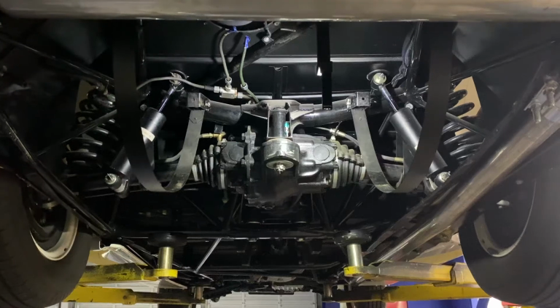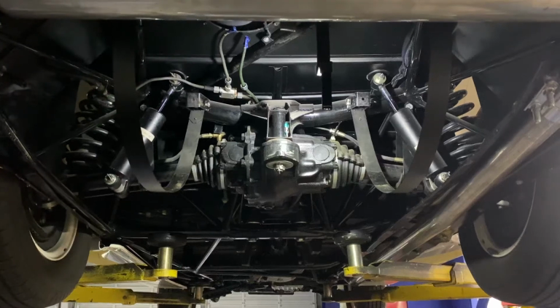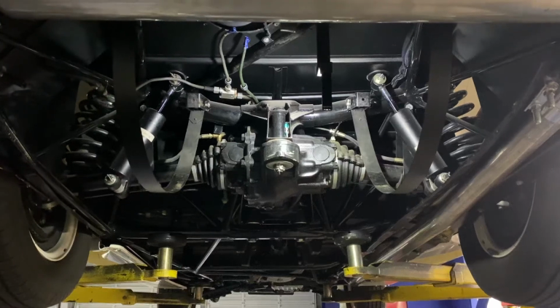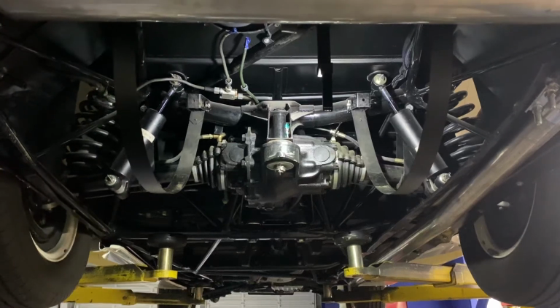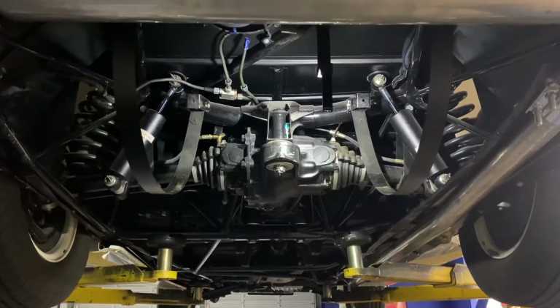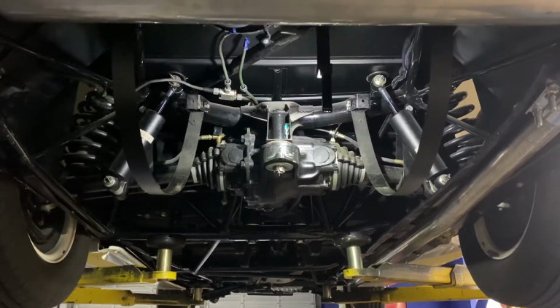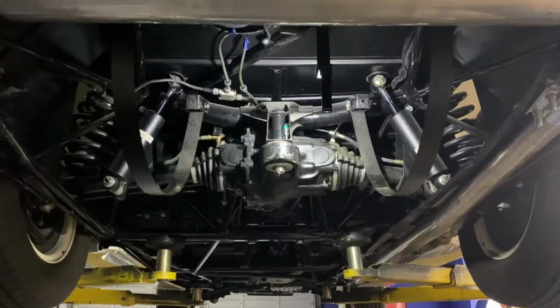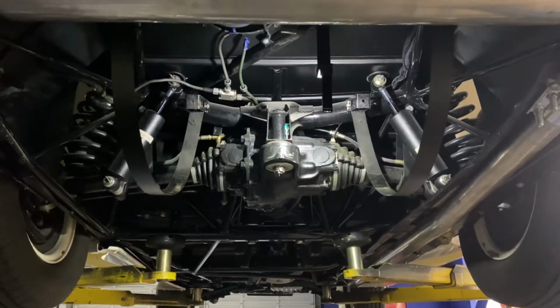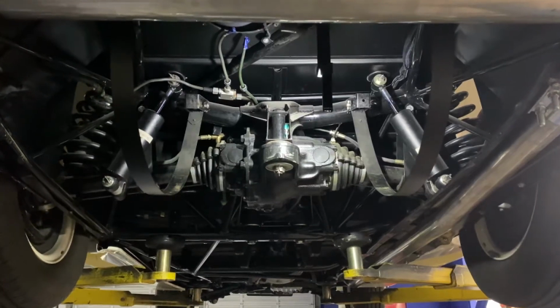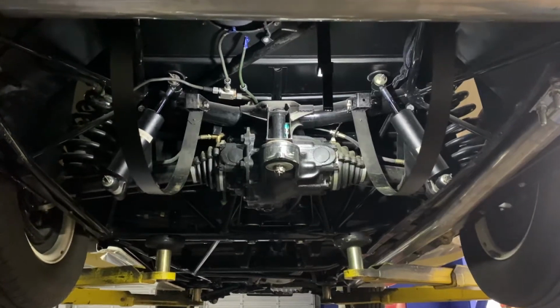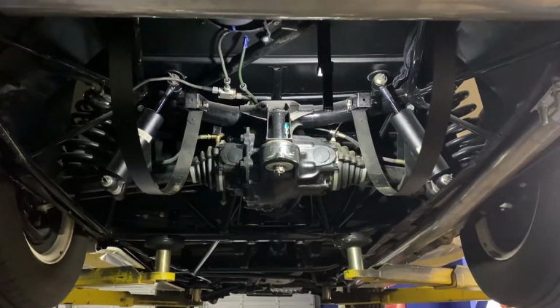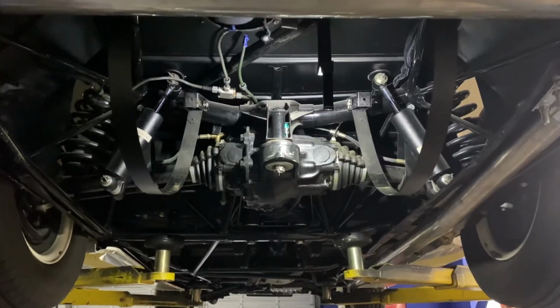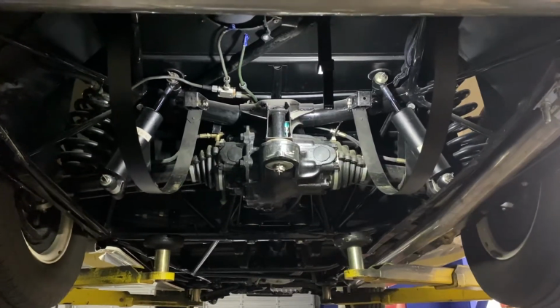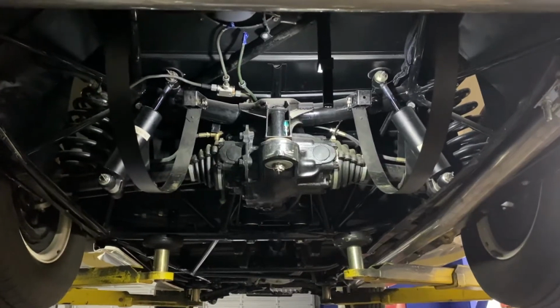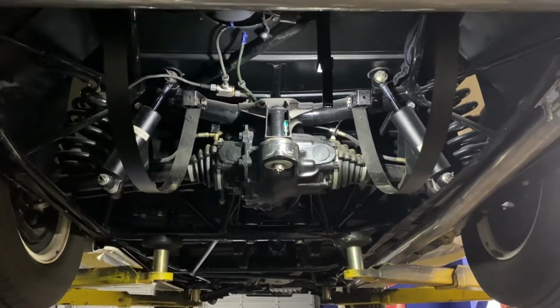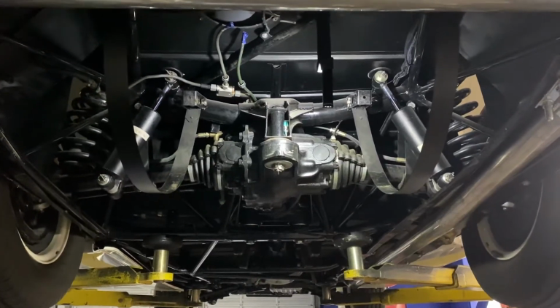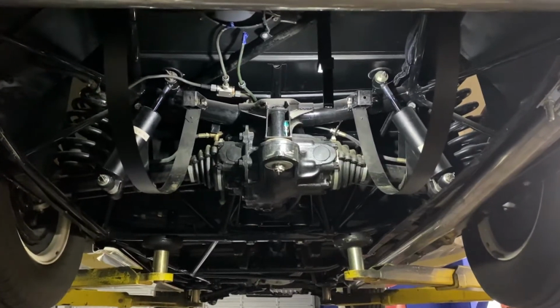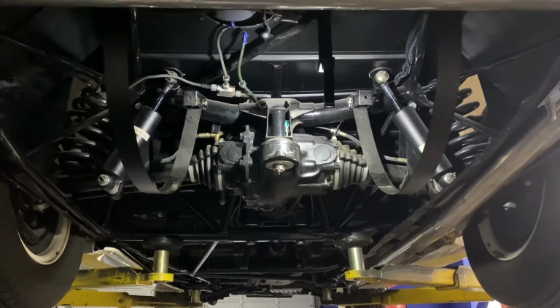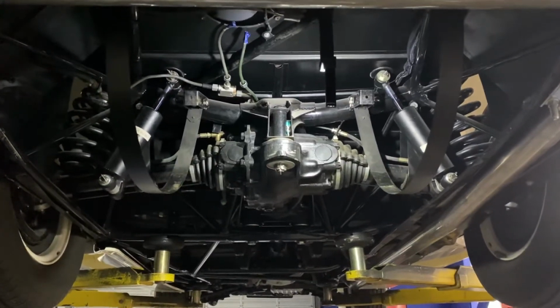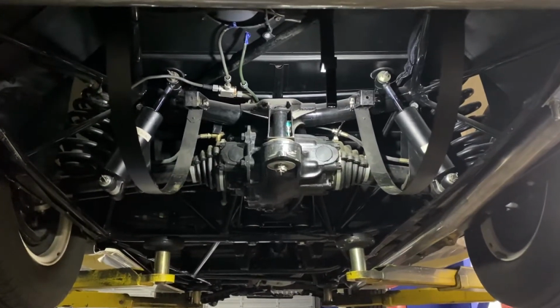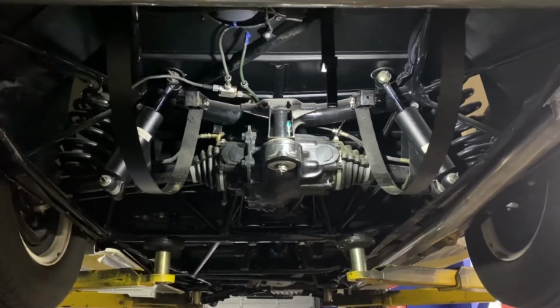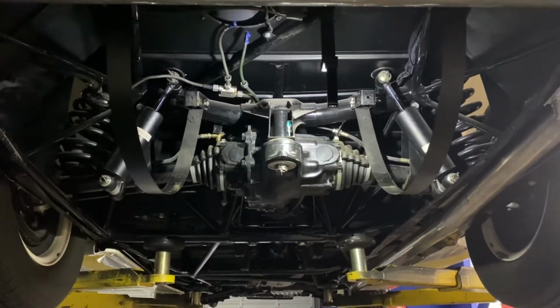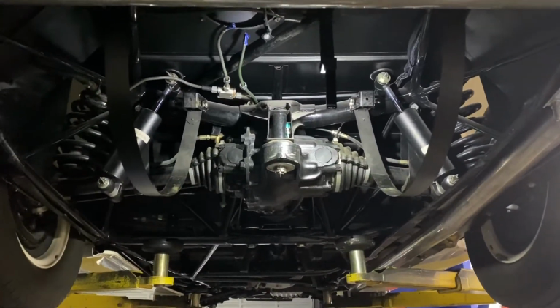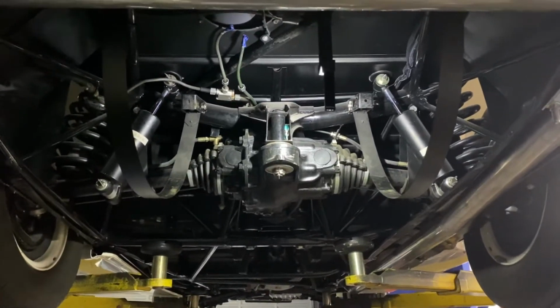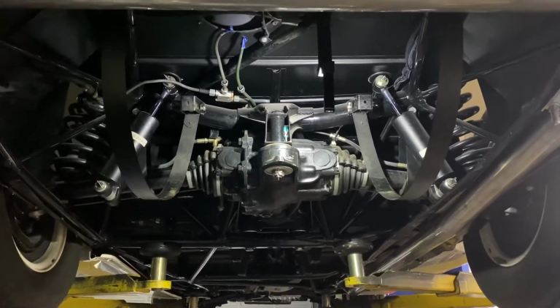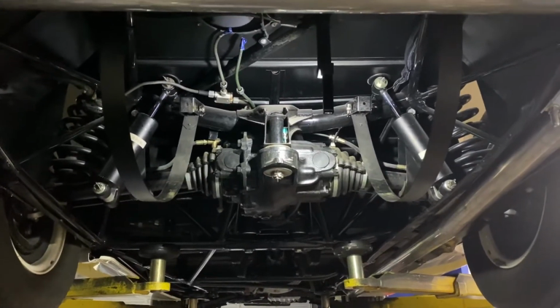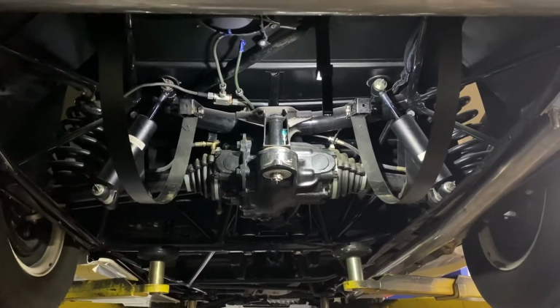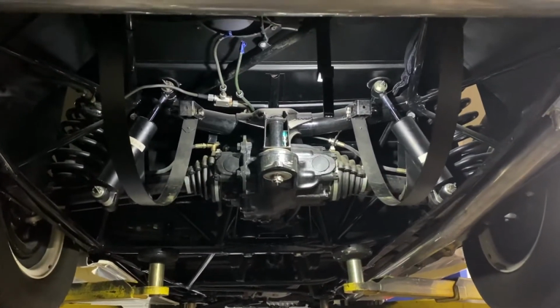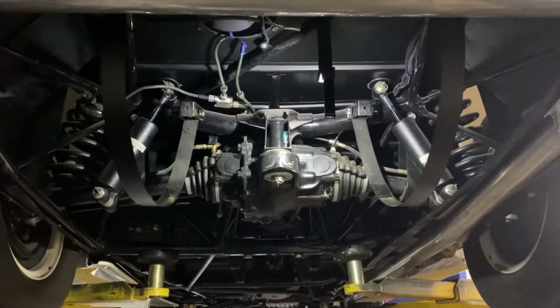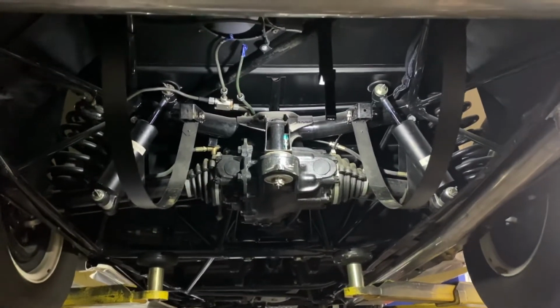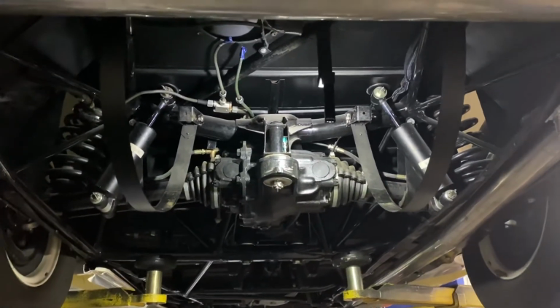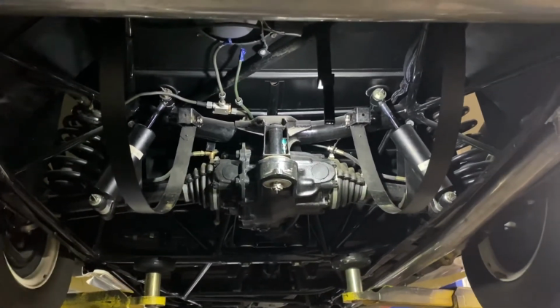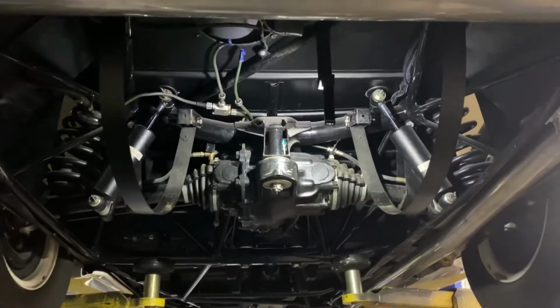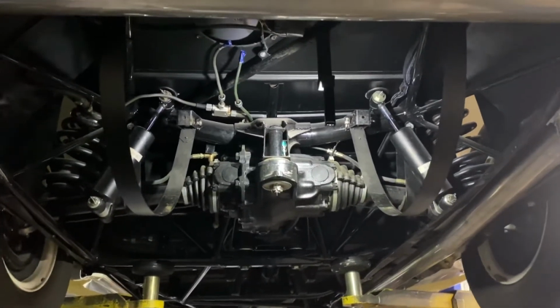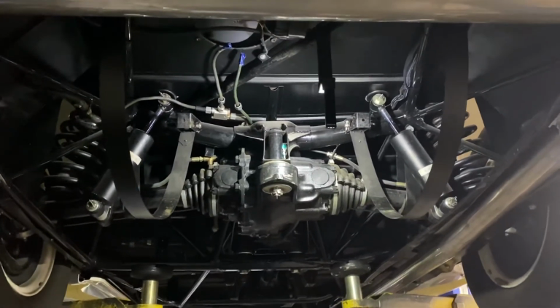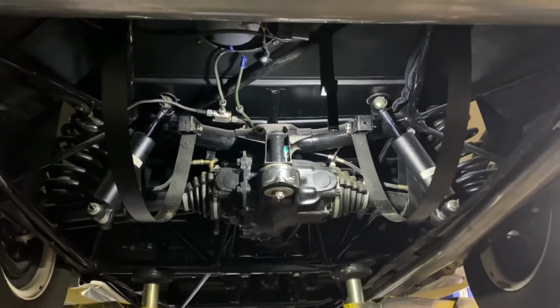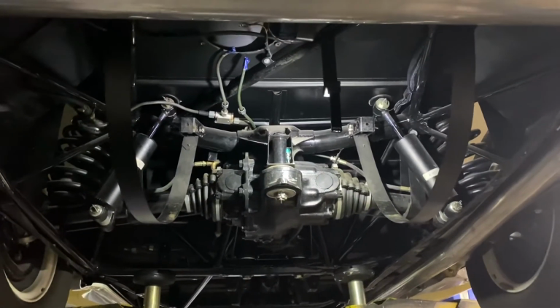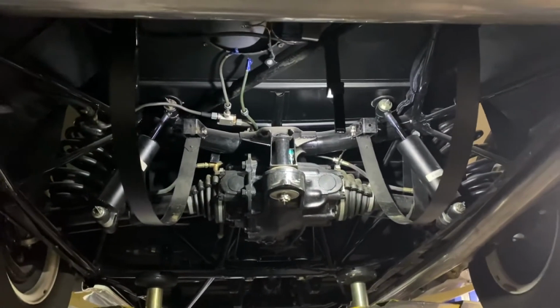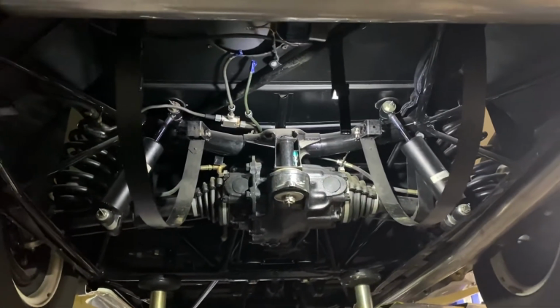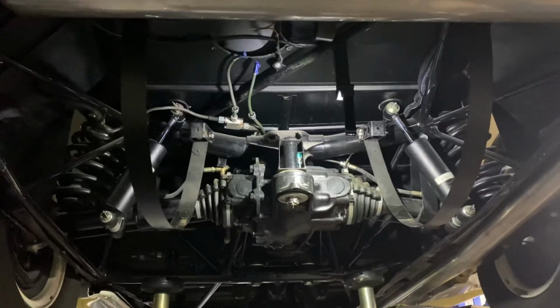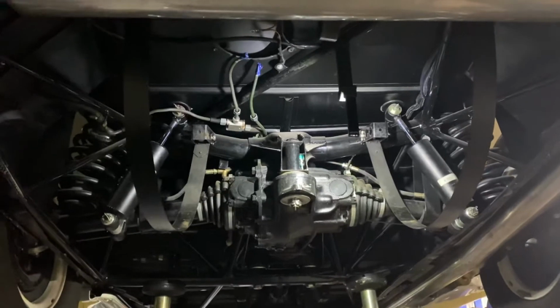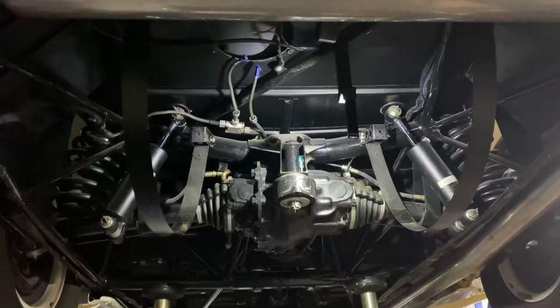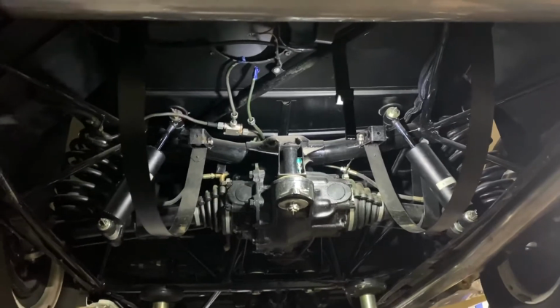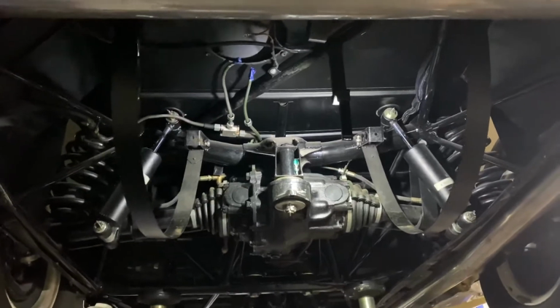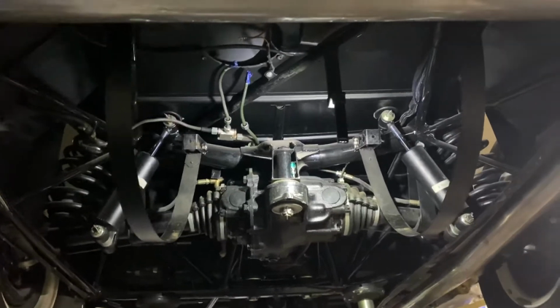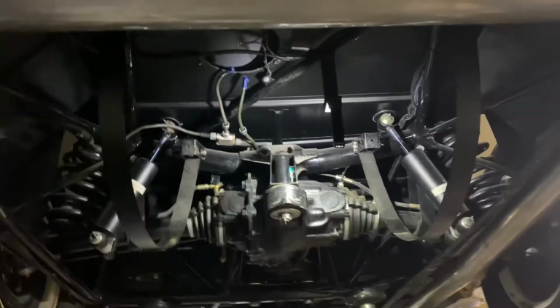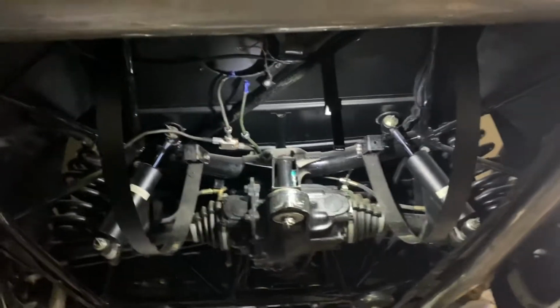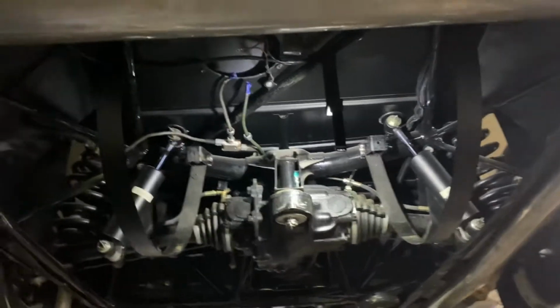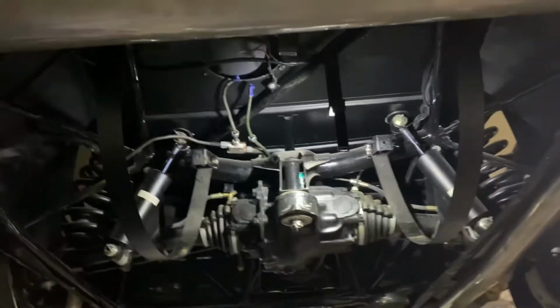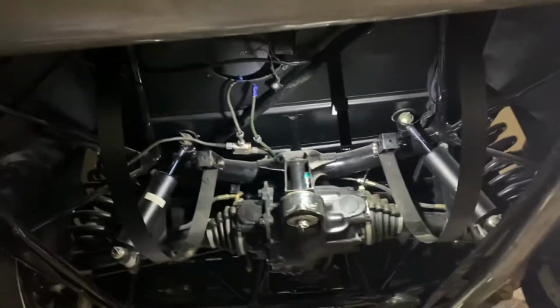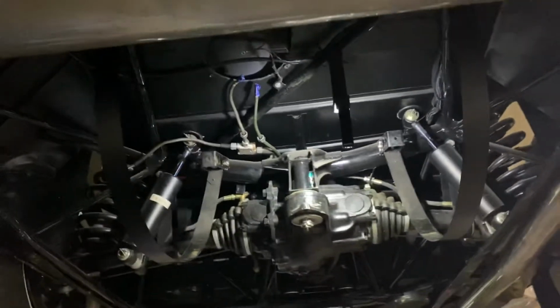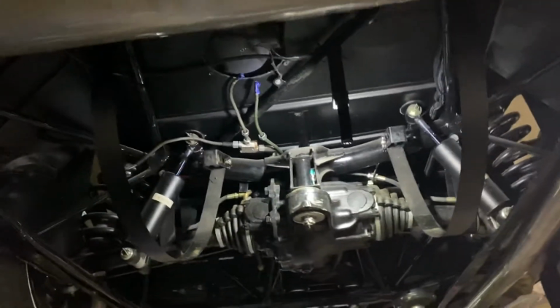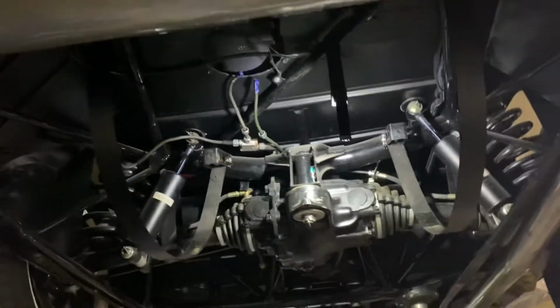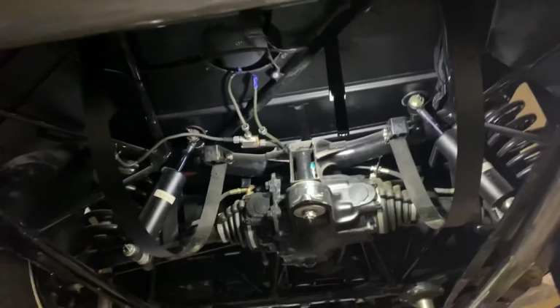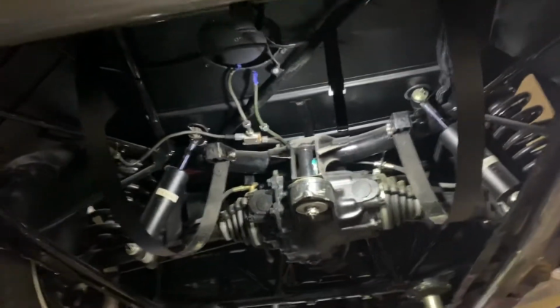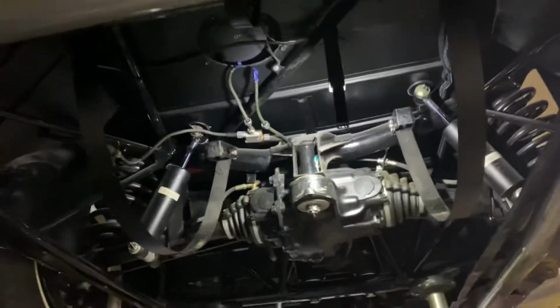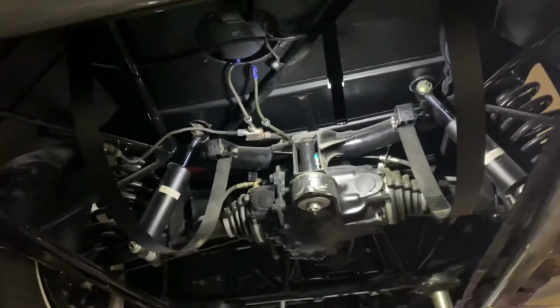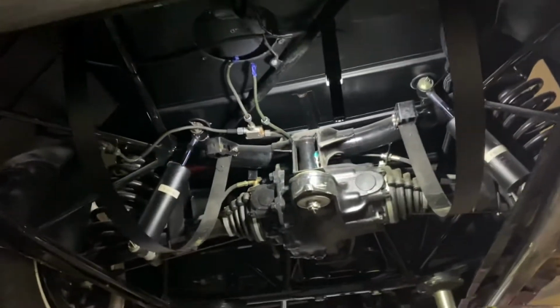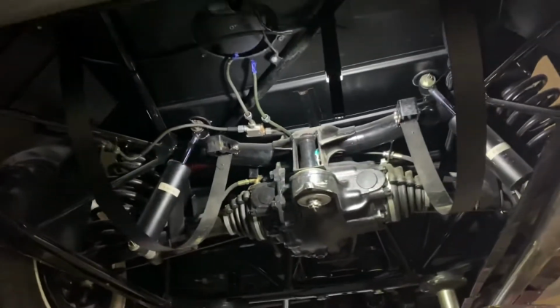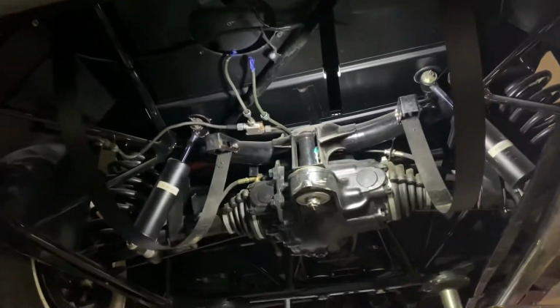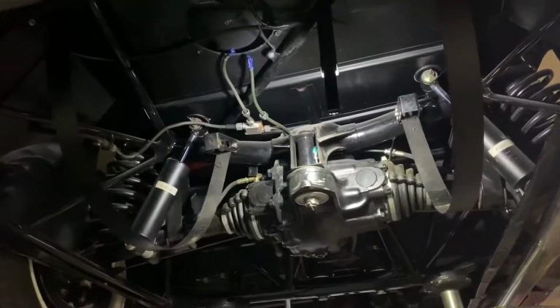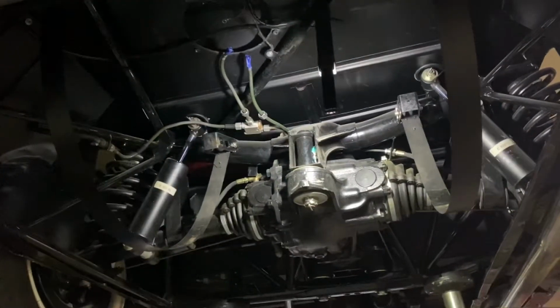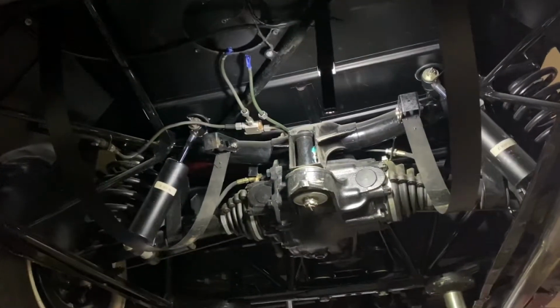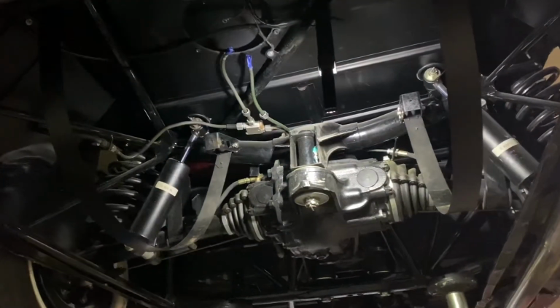All right, Sidney here with Palm Beach Classics. We just removed the gas tank on this beautiful 1955 300 SL.